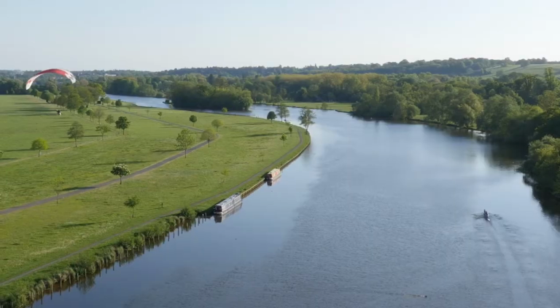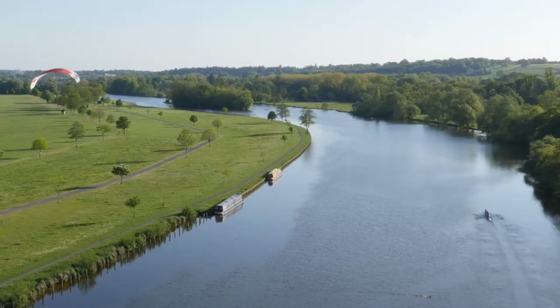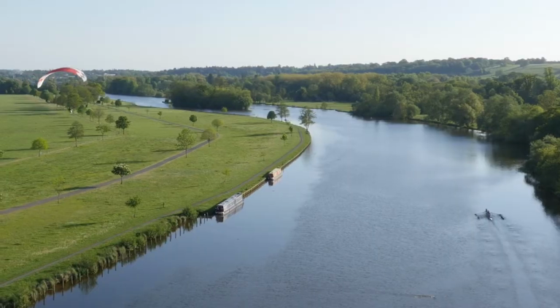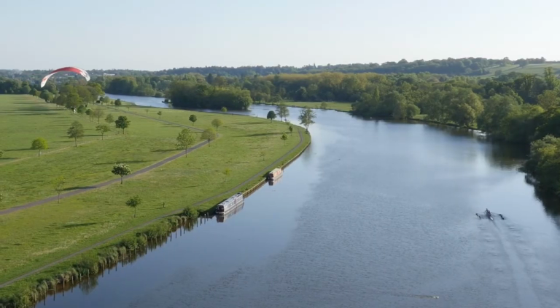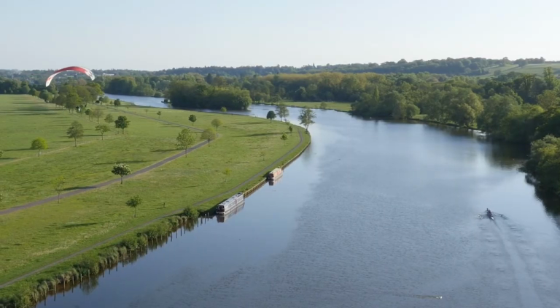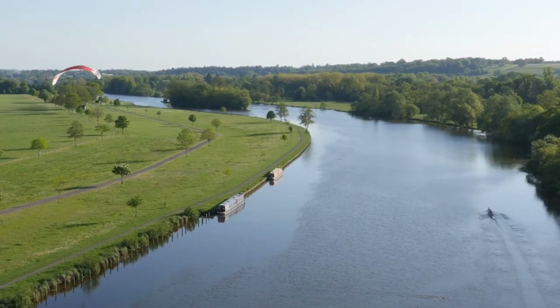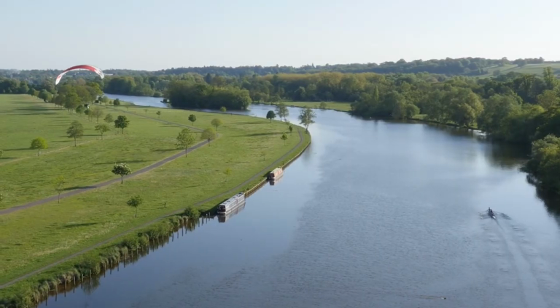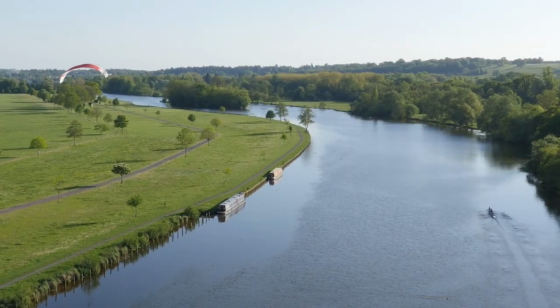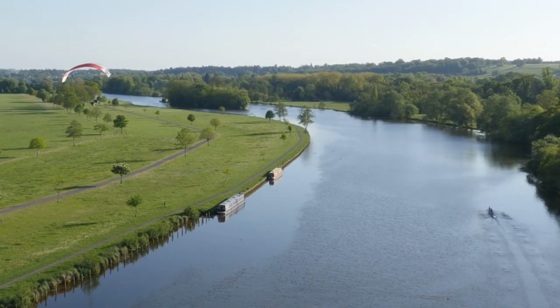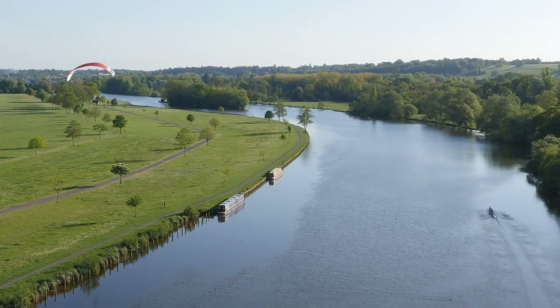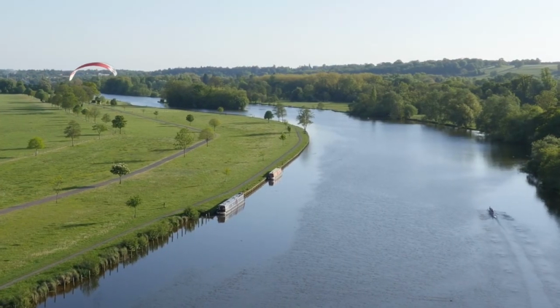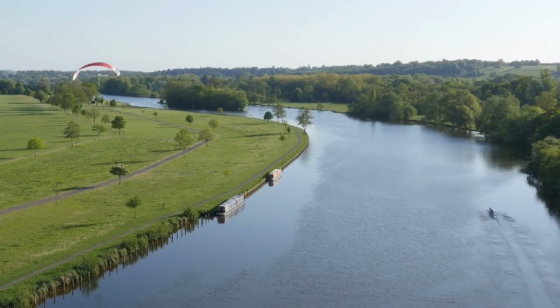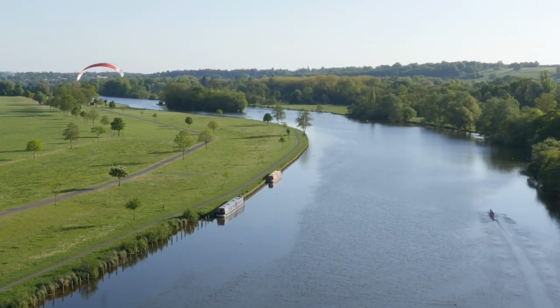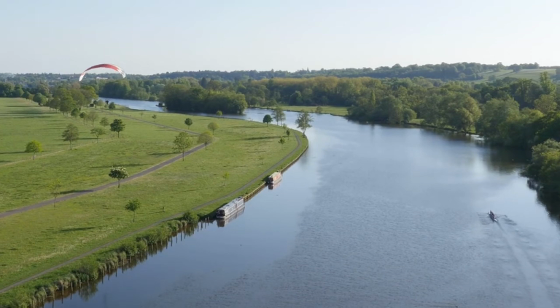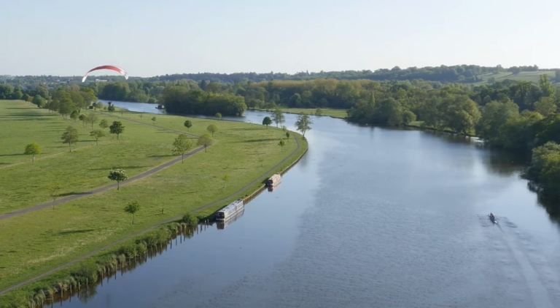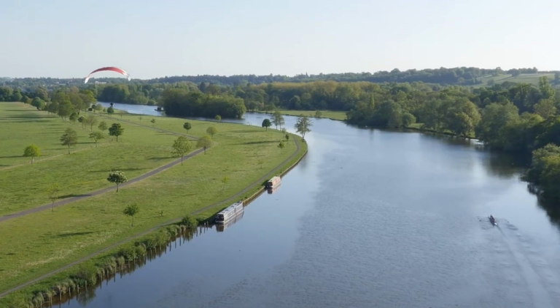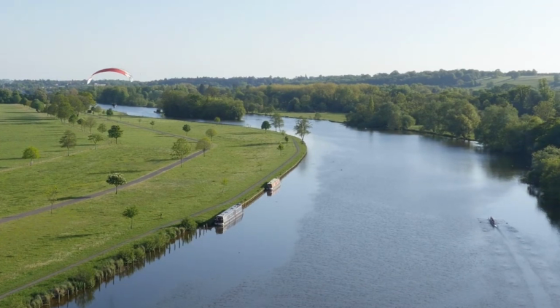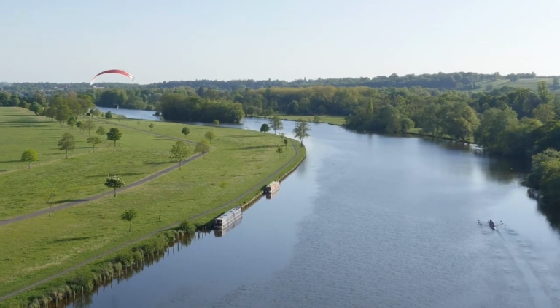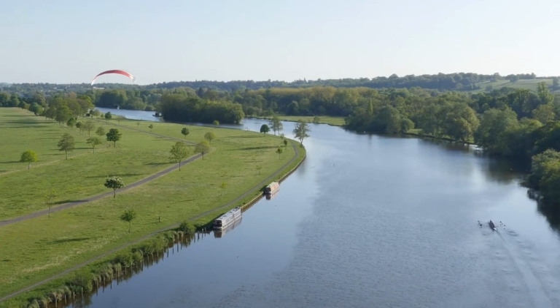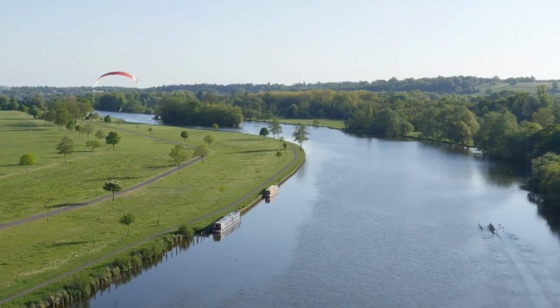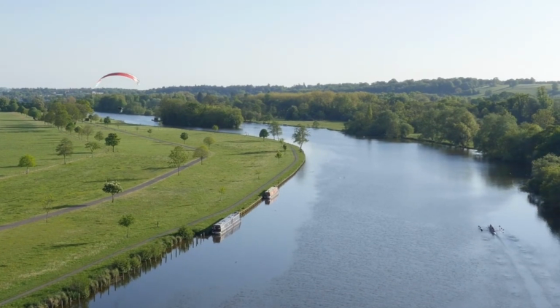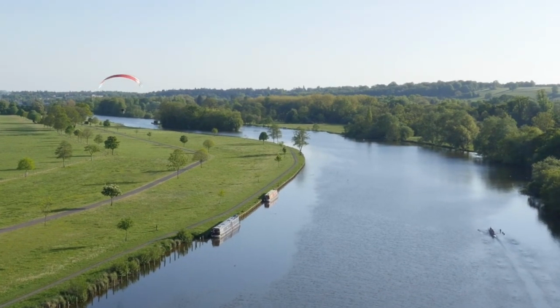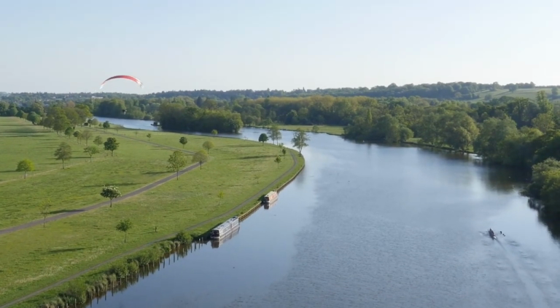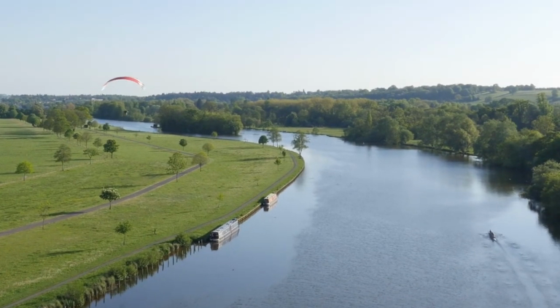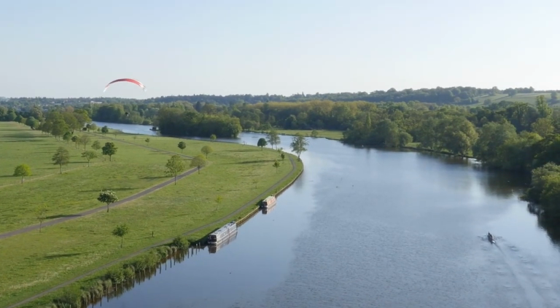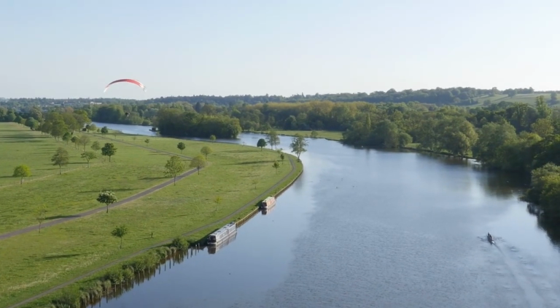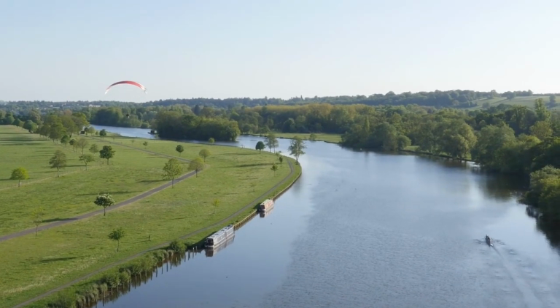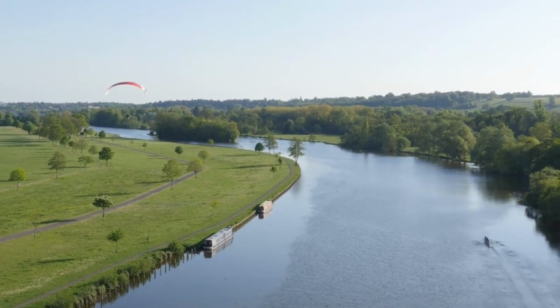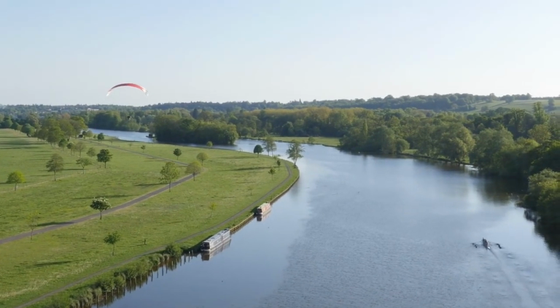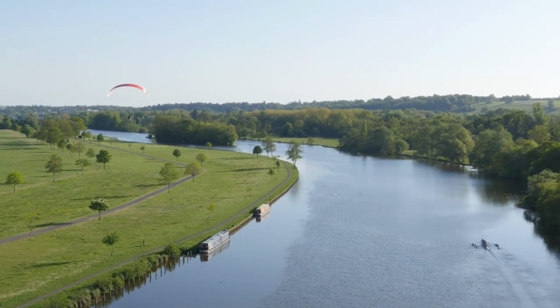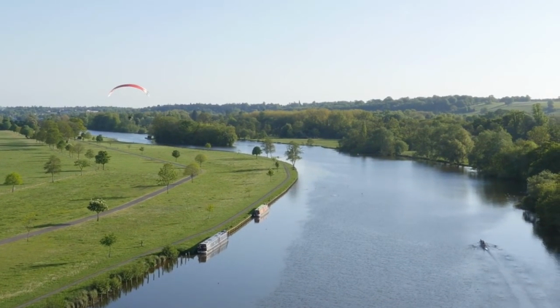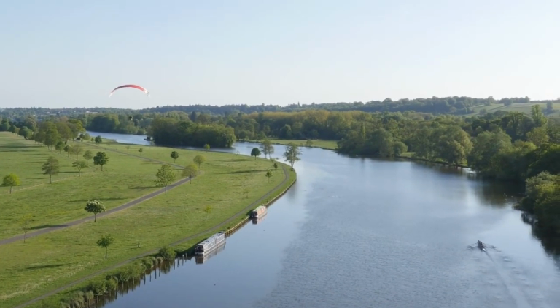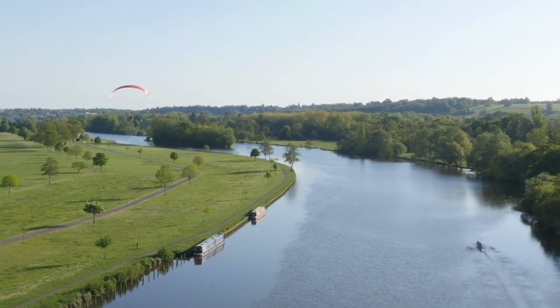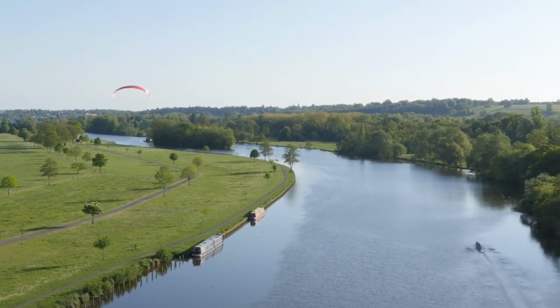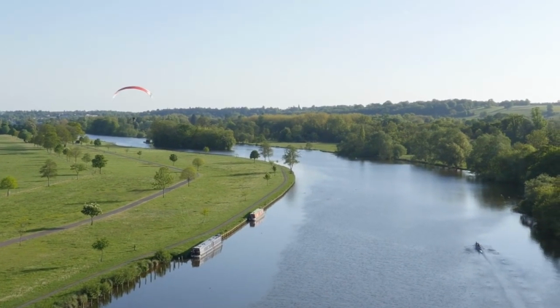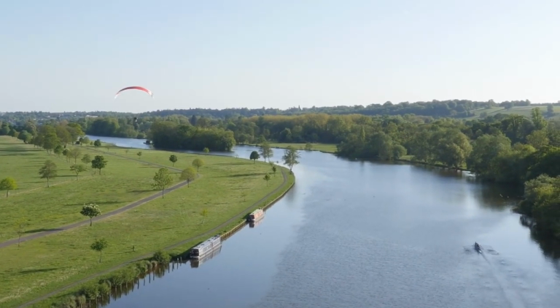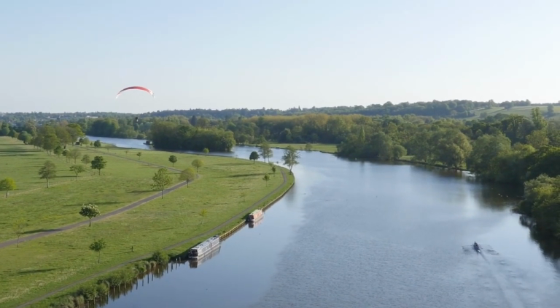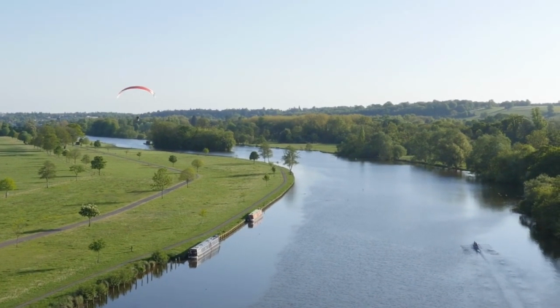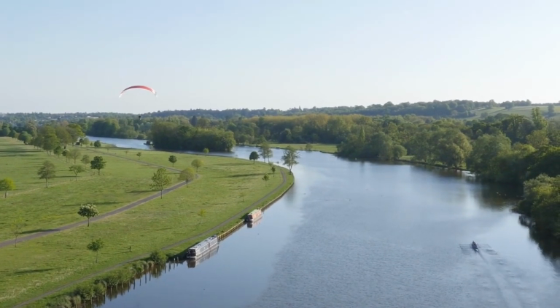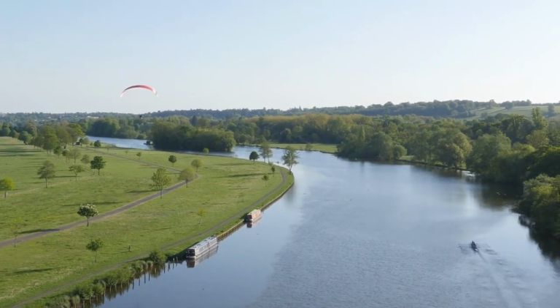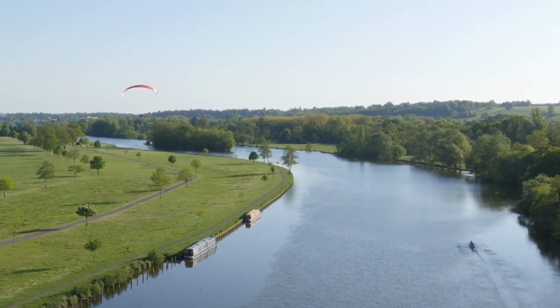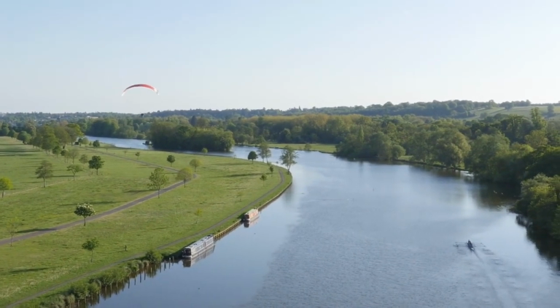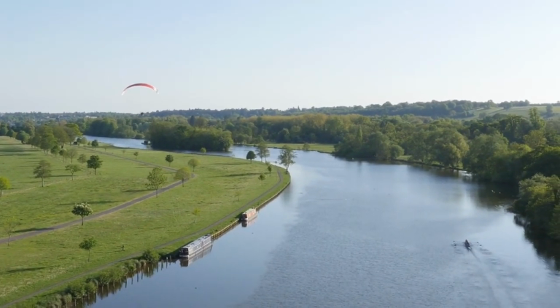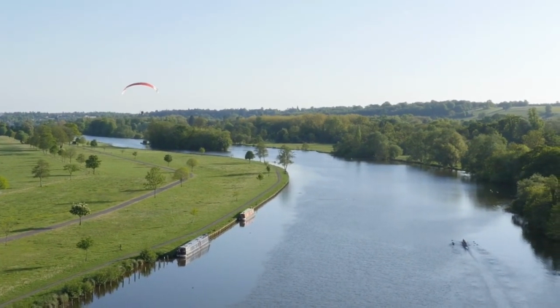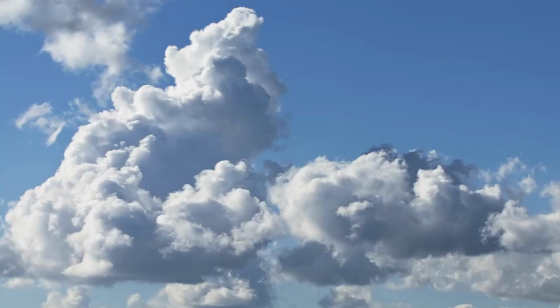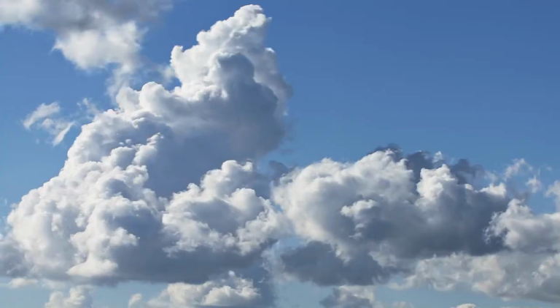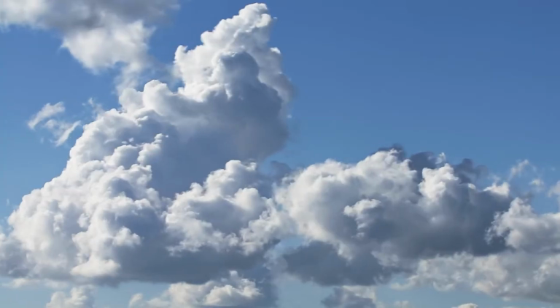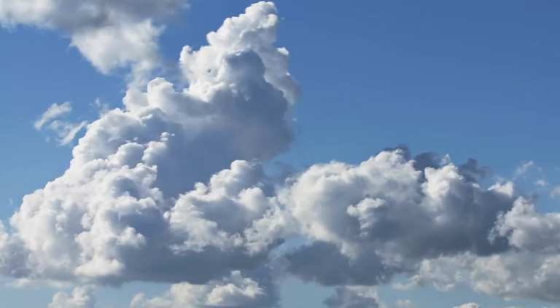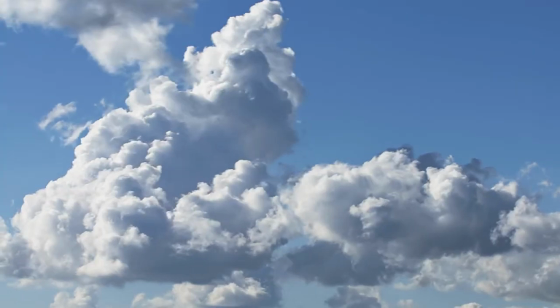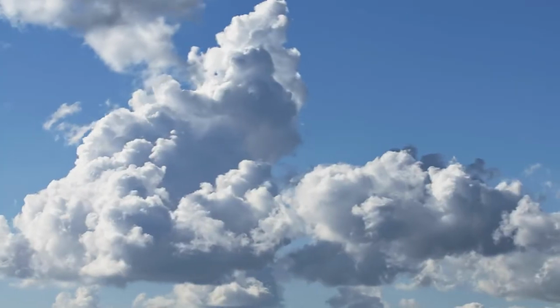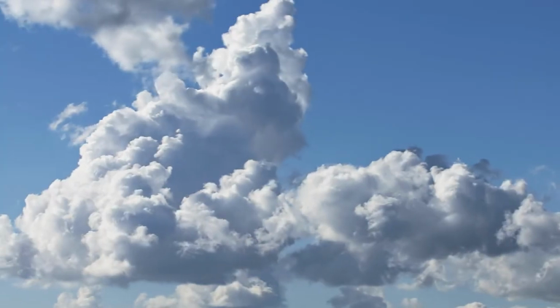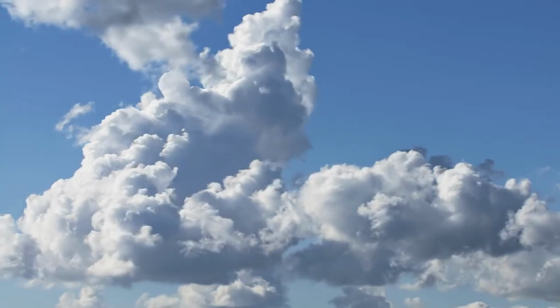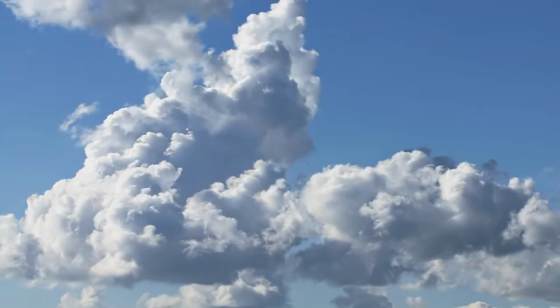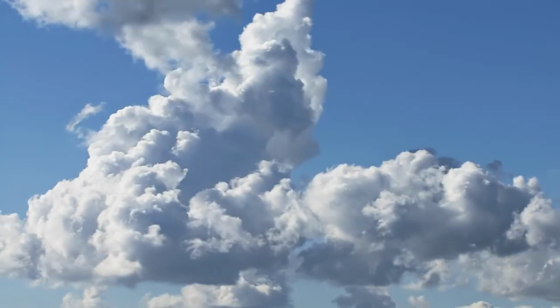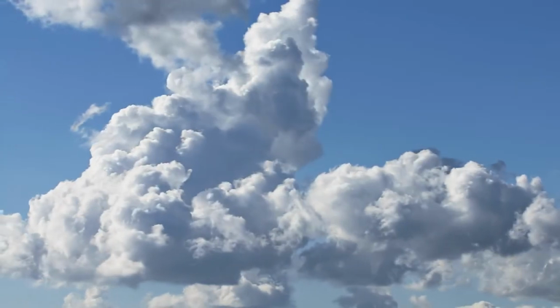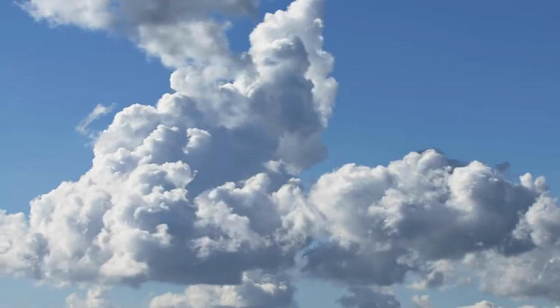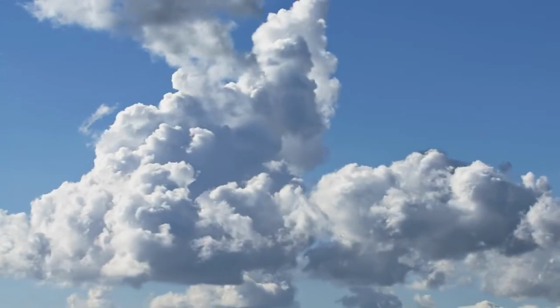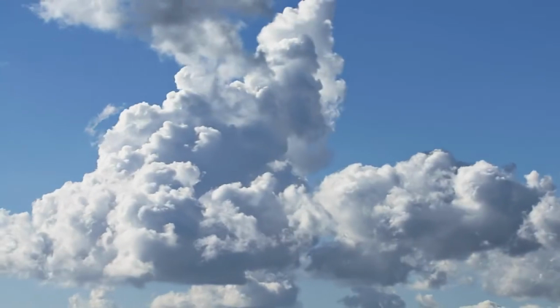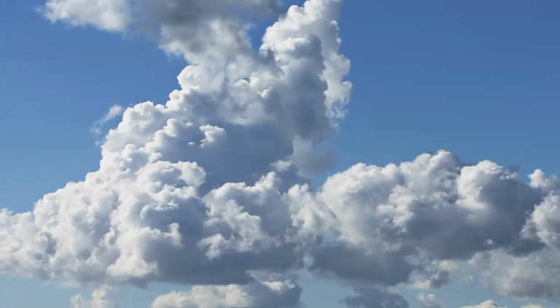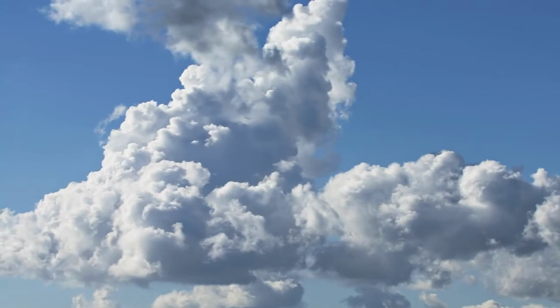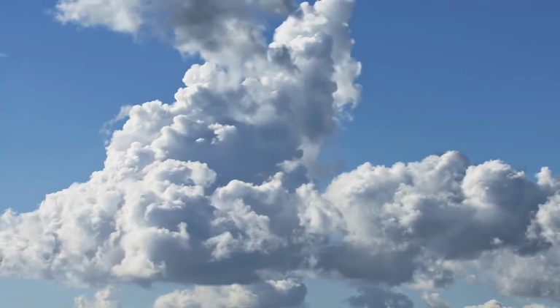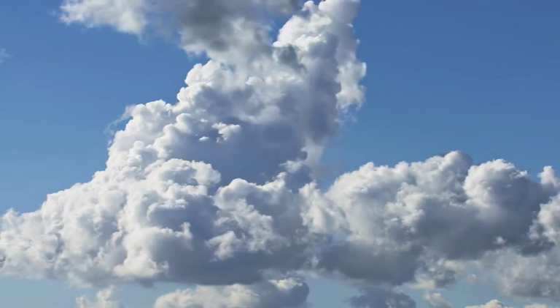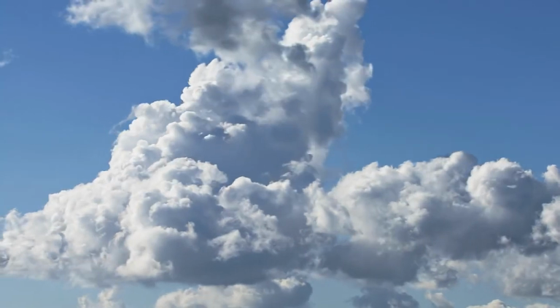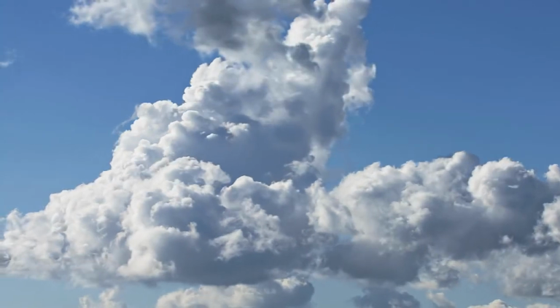You can sometimes see thermals in the atmosphere if you watch birds or gliders being carried upwards, or by watching a puffy cumulus cloud billow out.